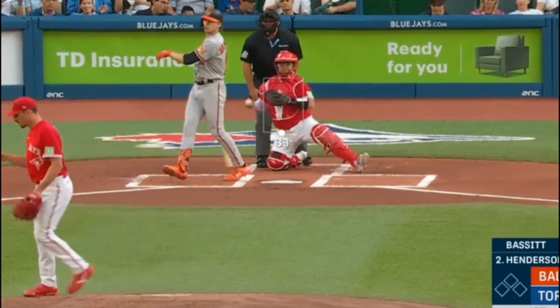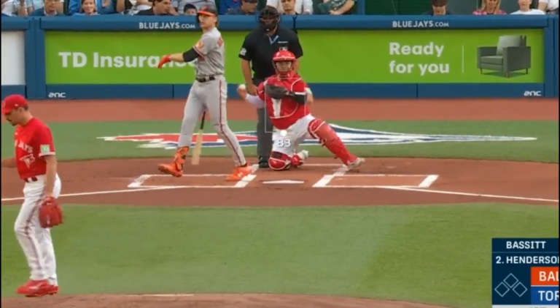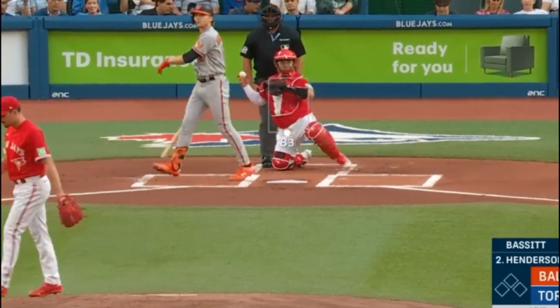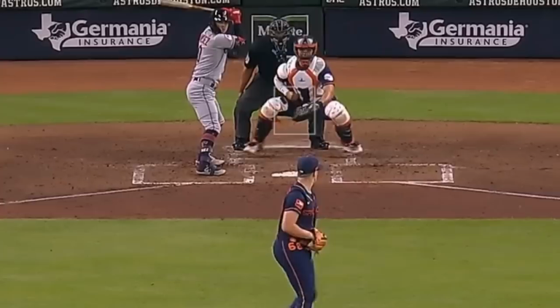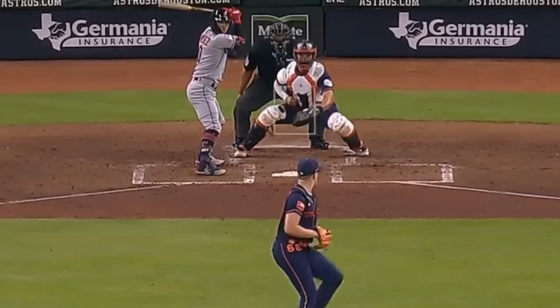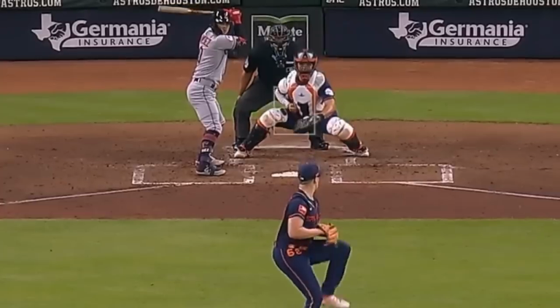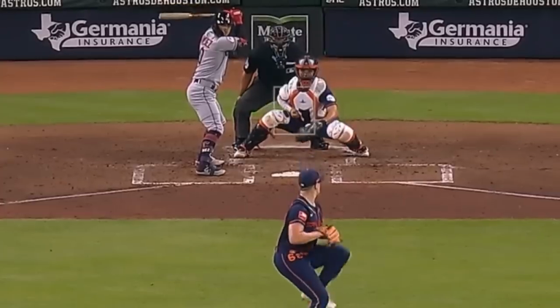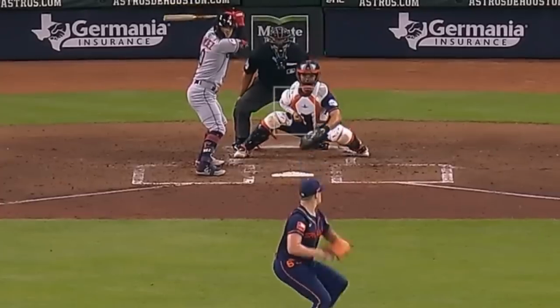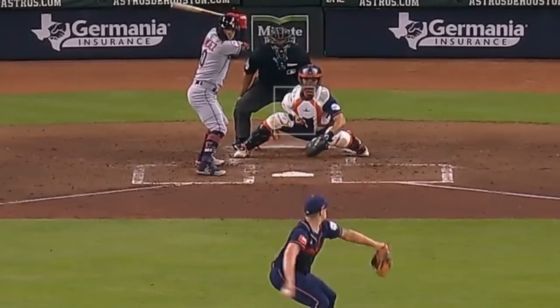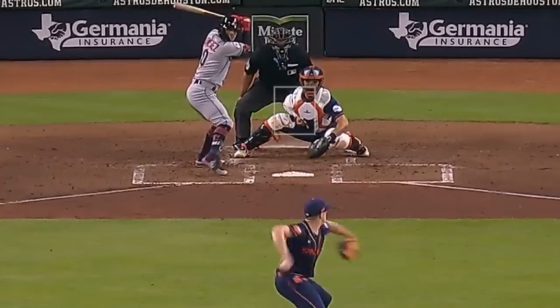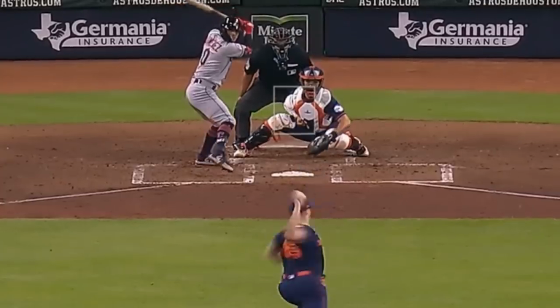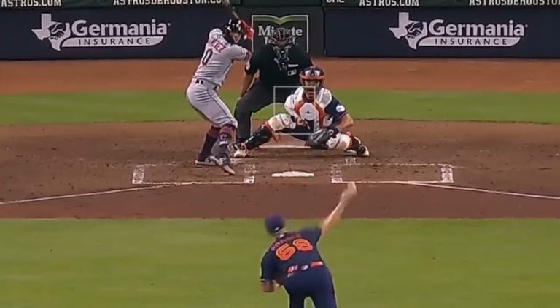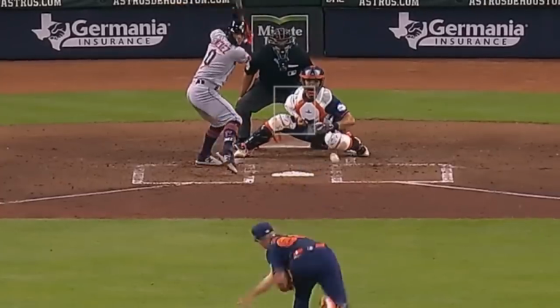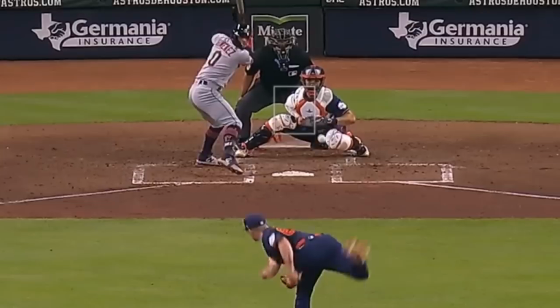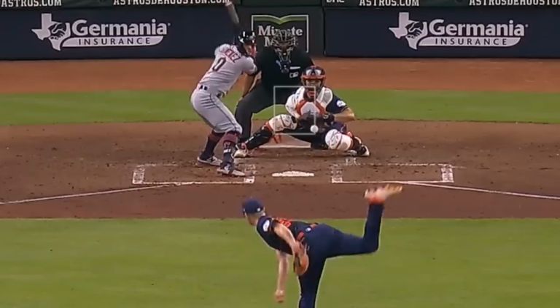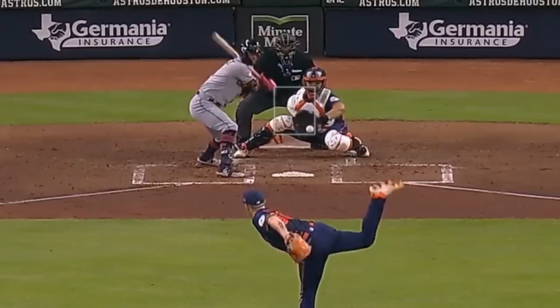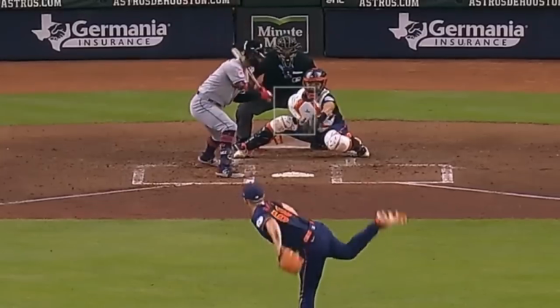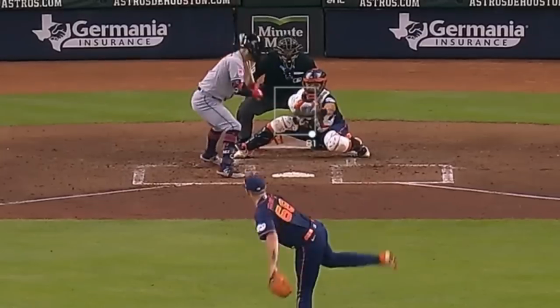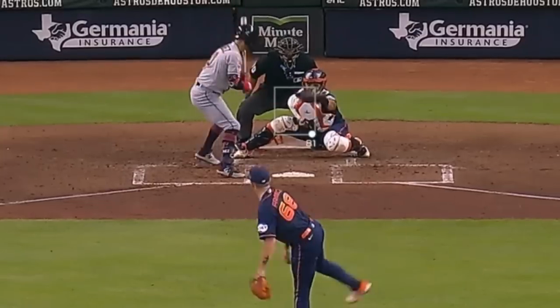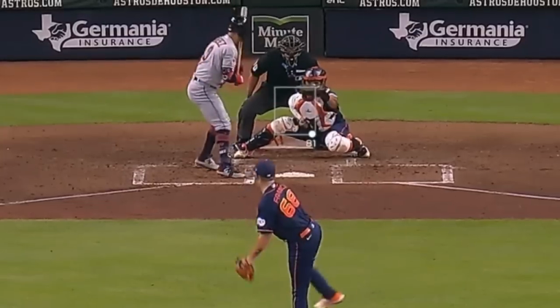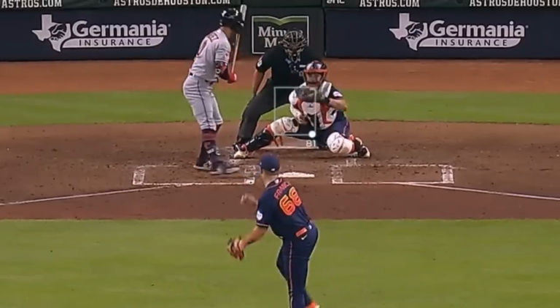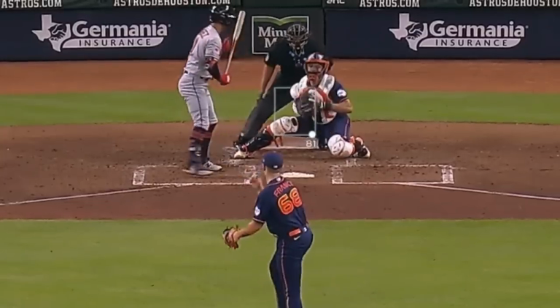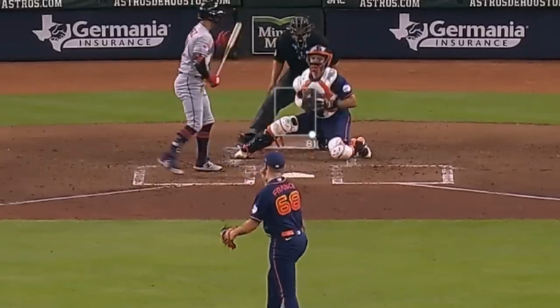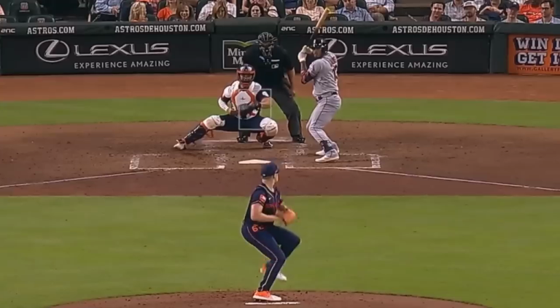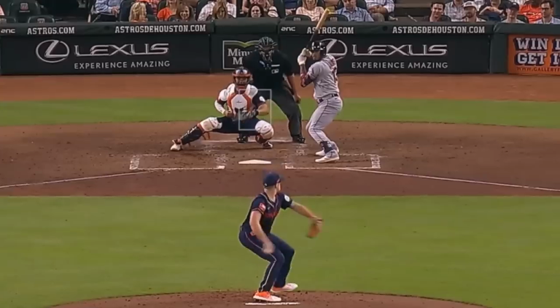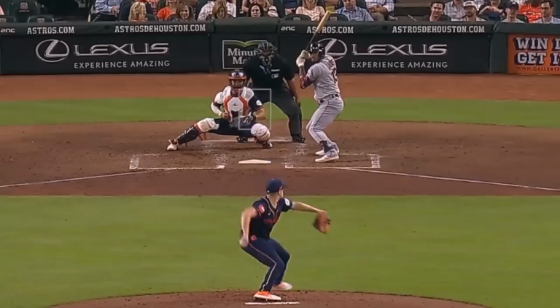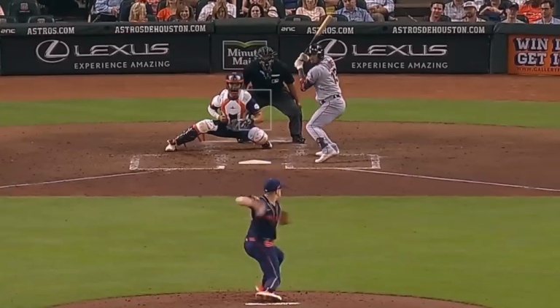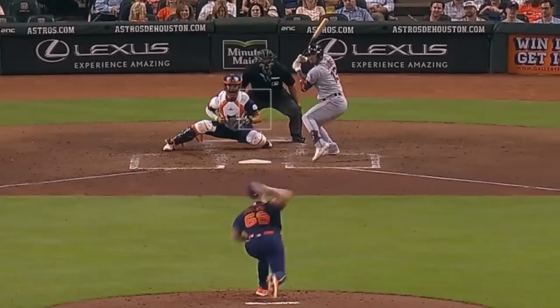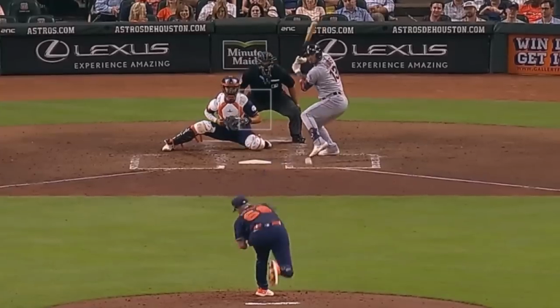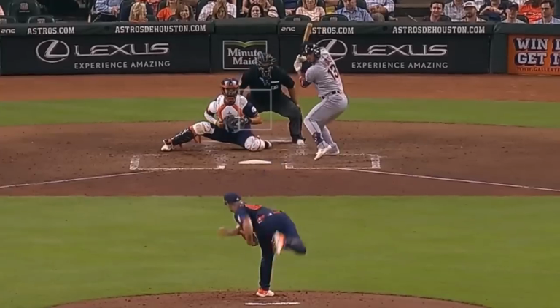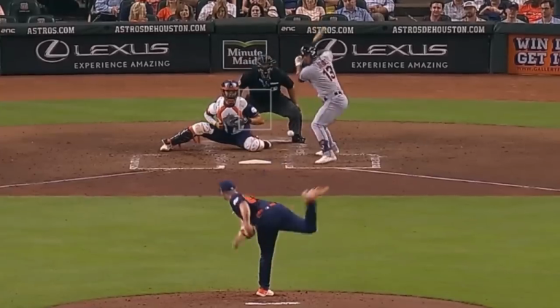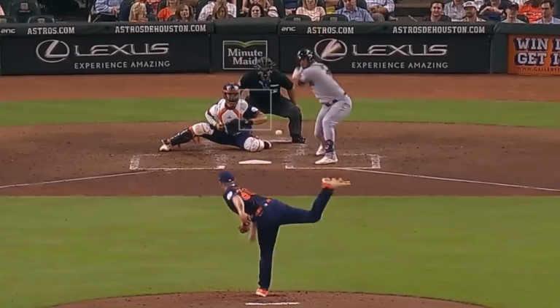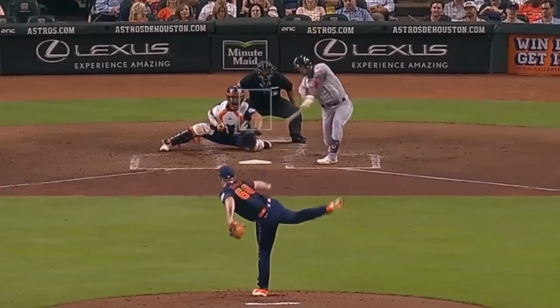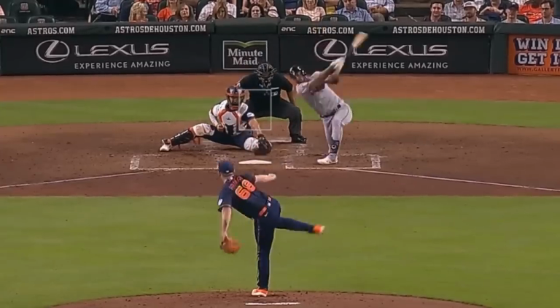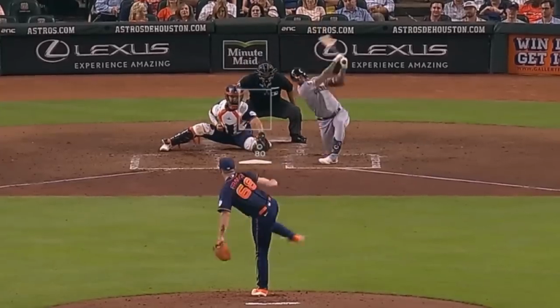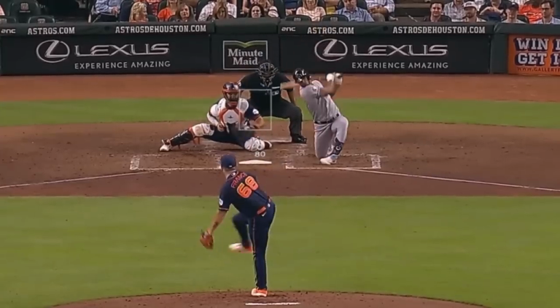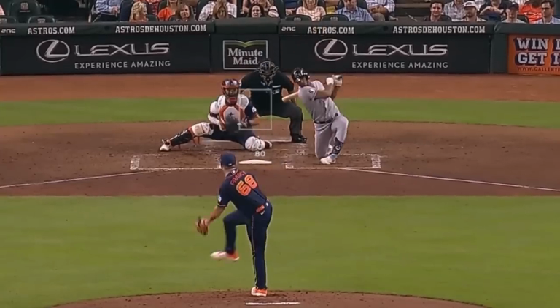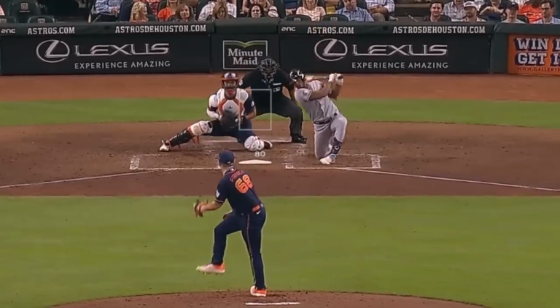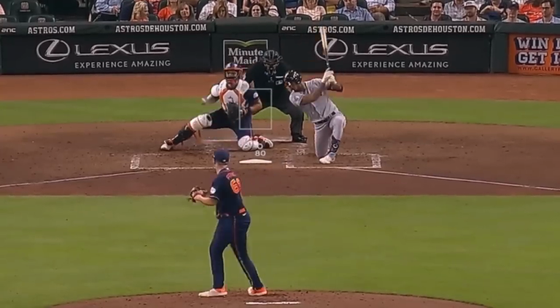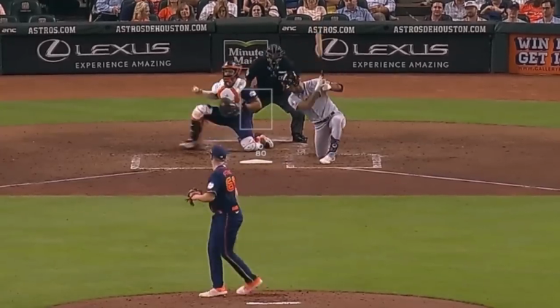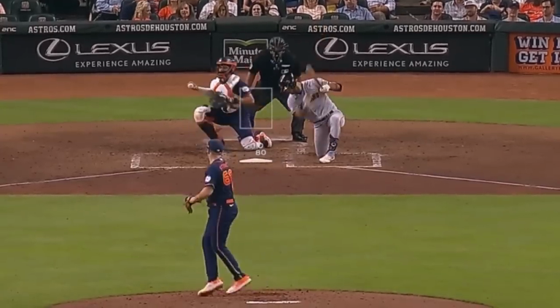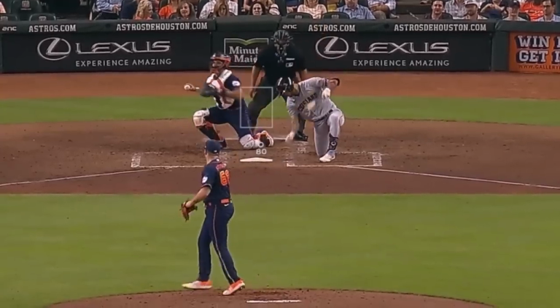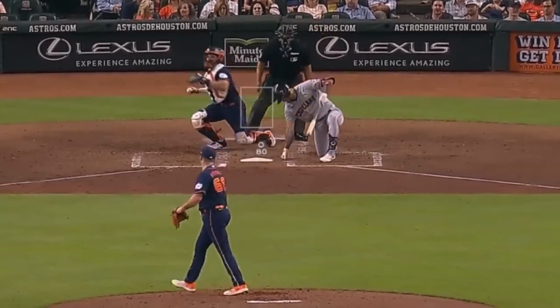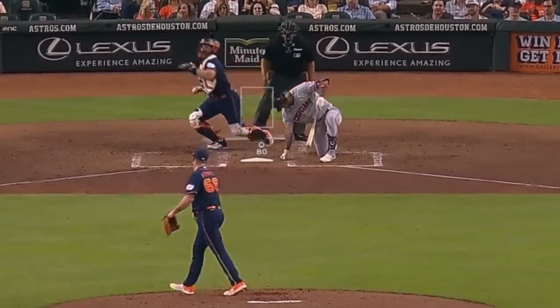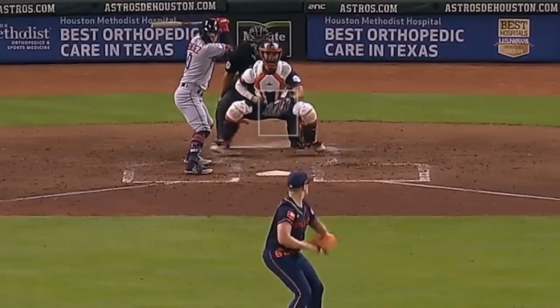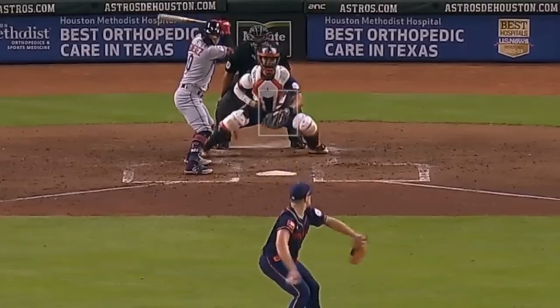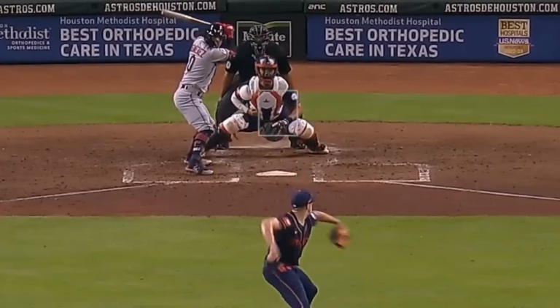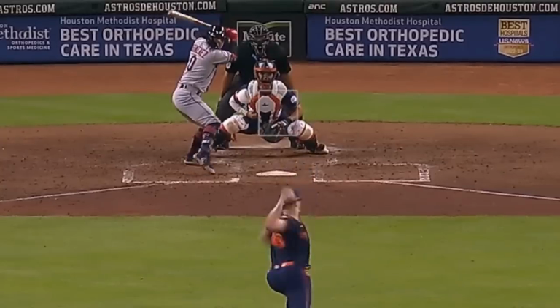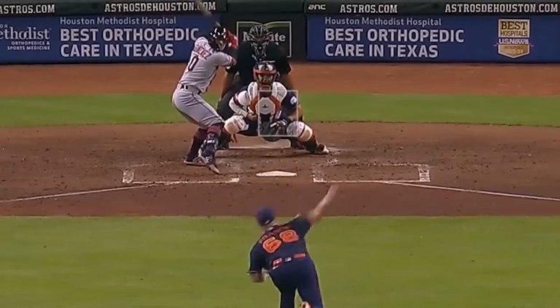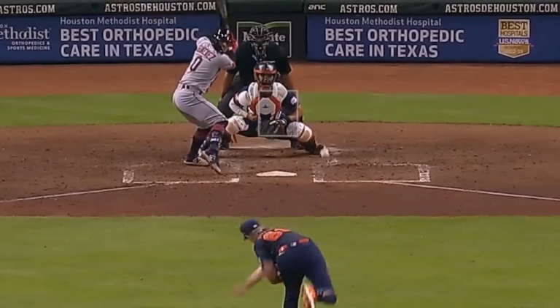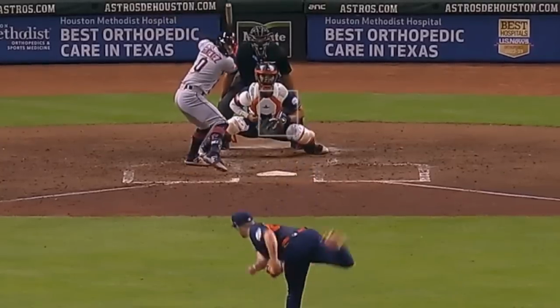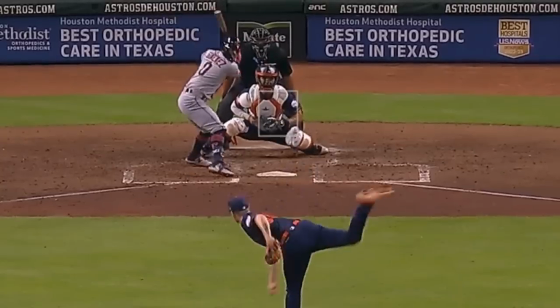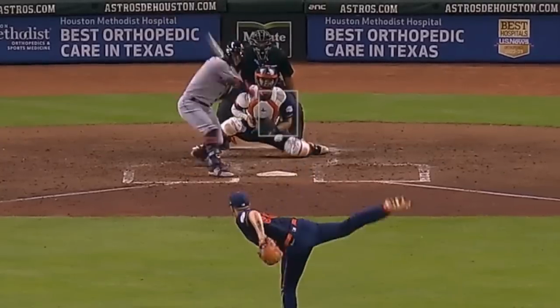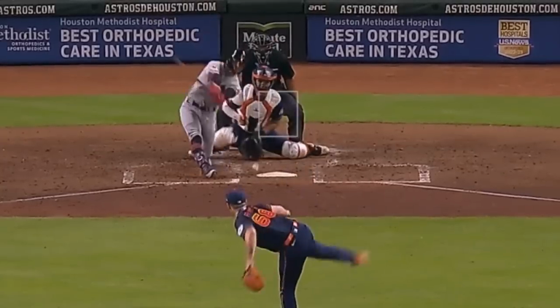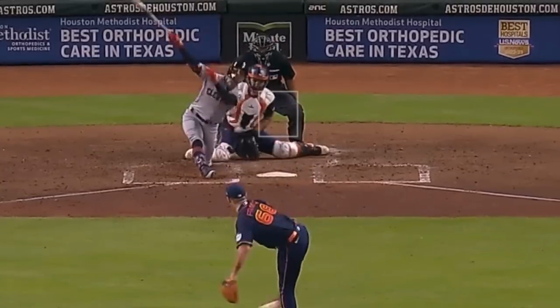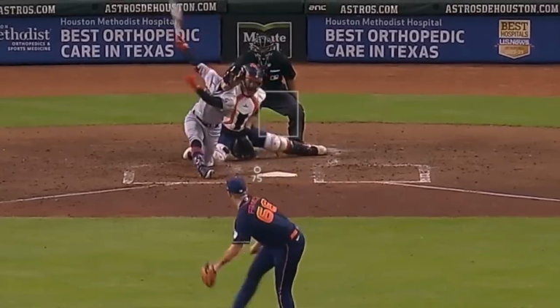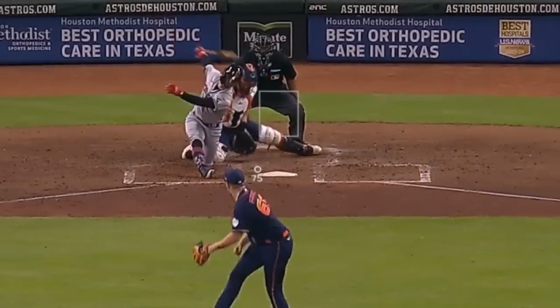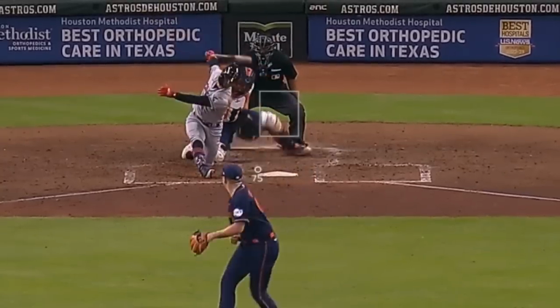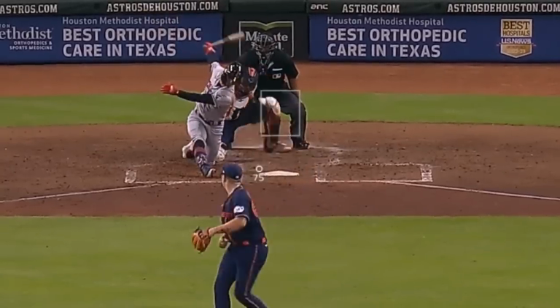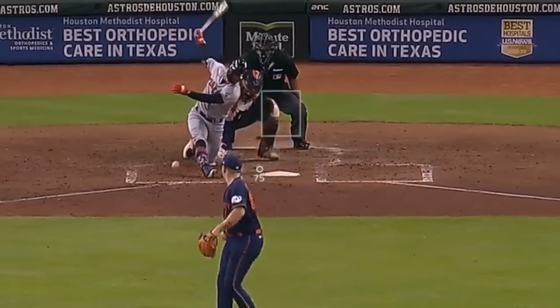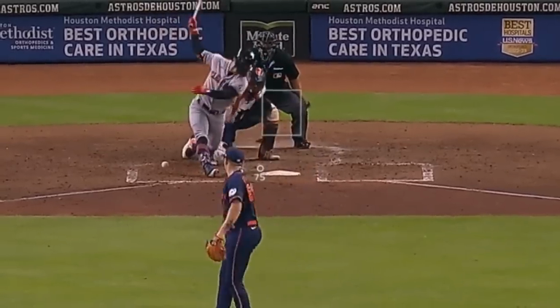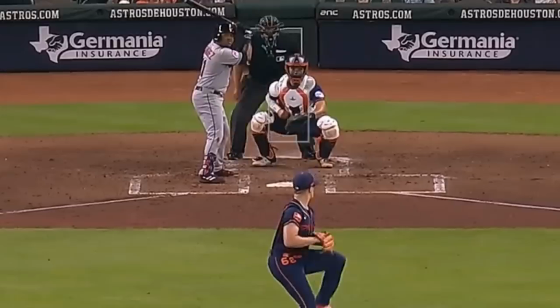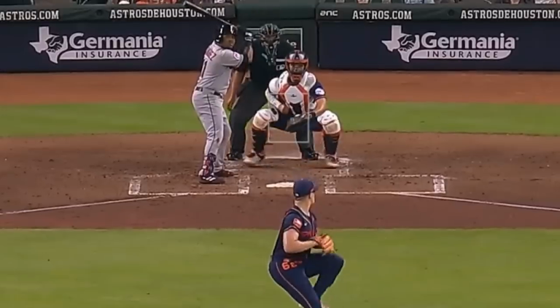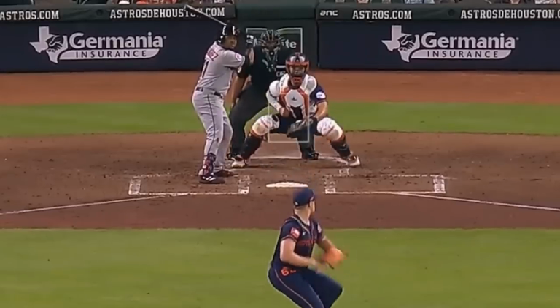J.P. France had six Ks in seven innings giving up two runs and had these sliders, curveballs, and changeups.